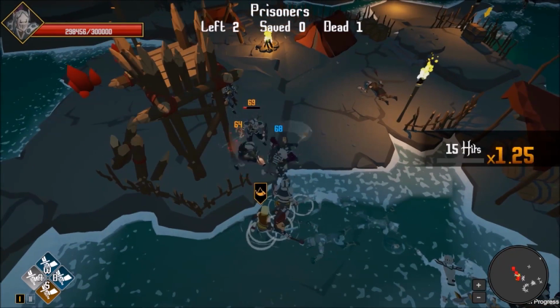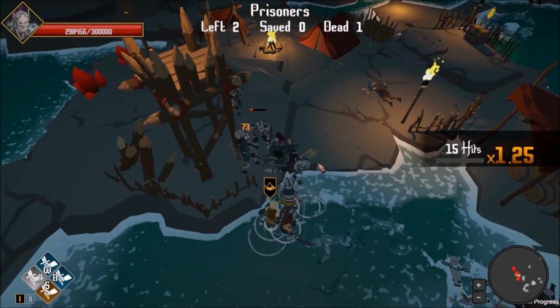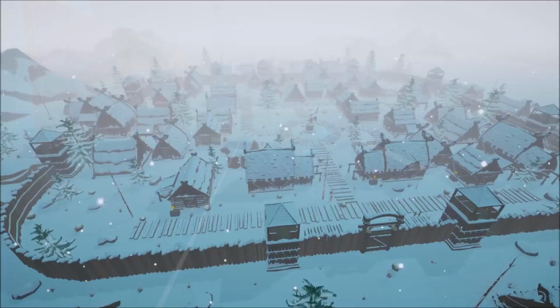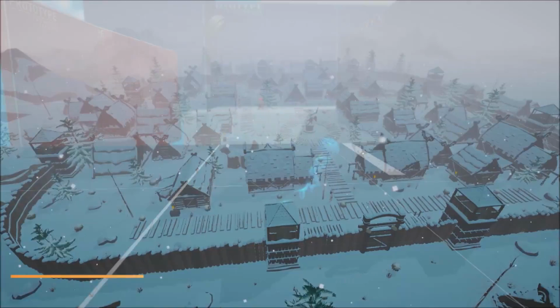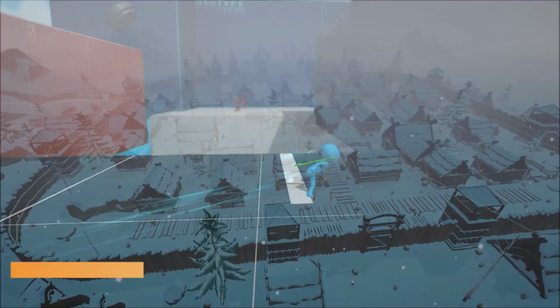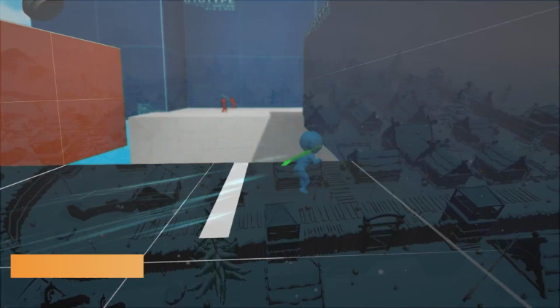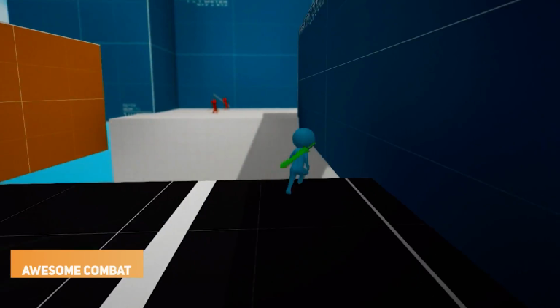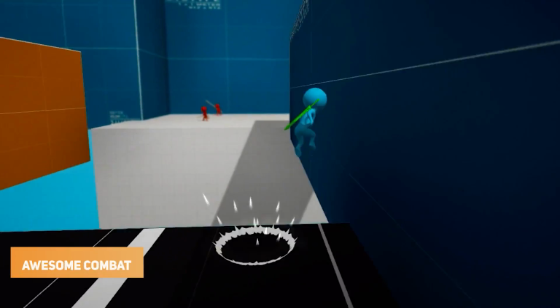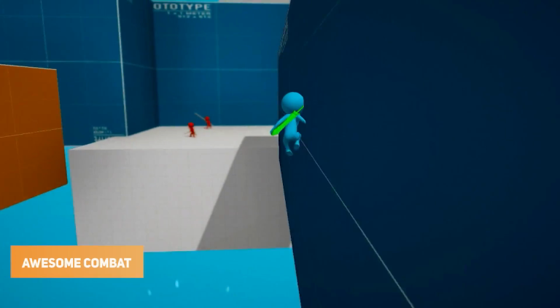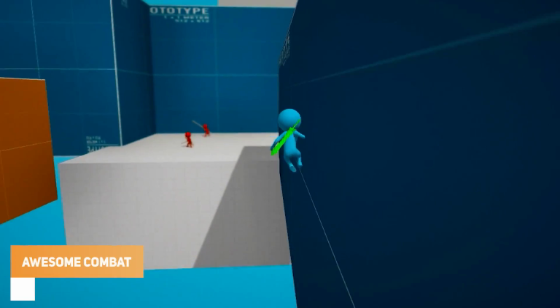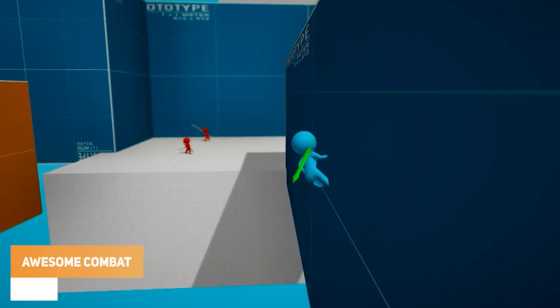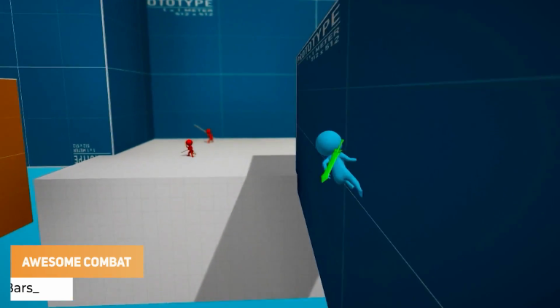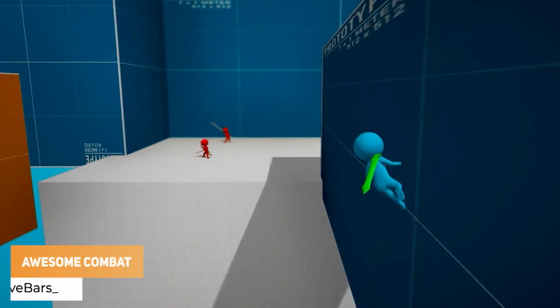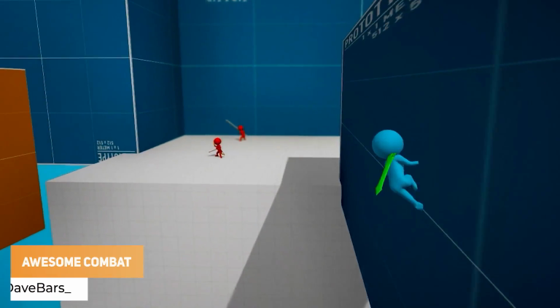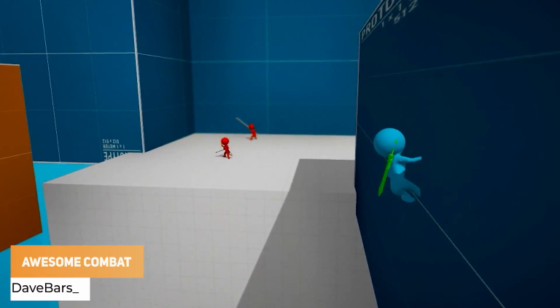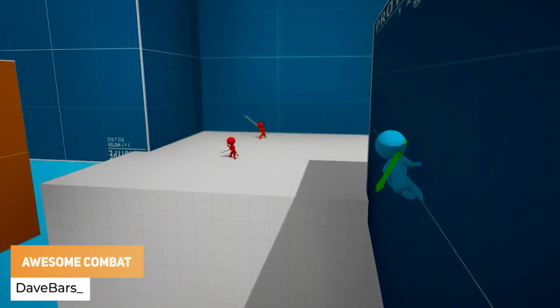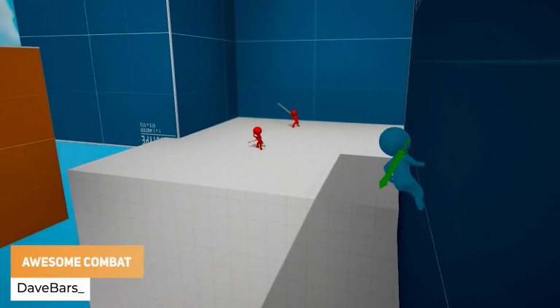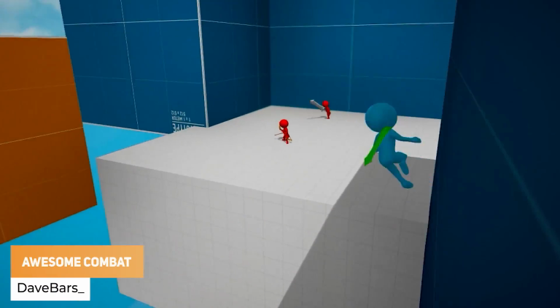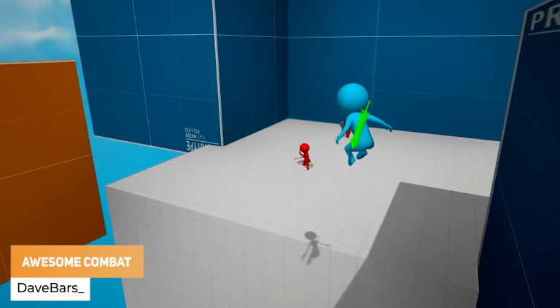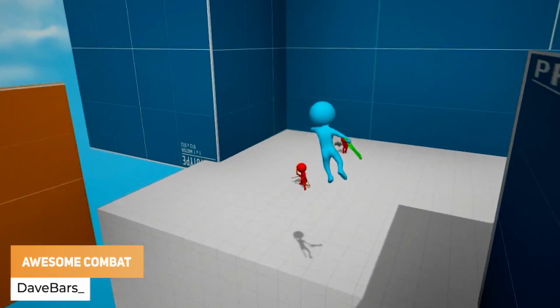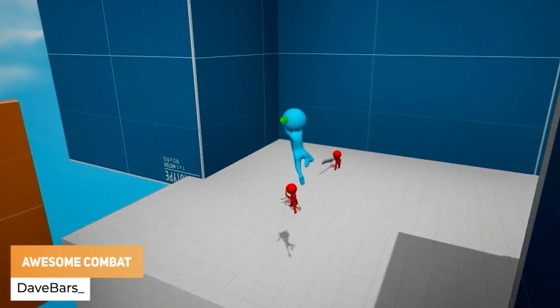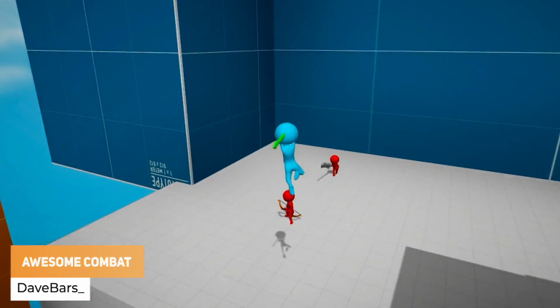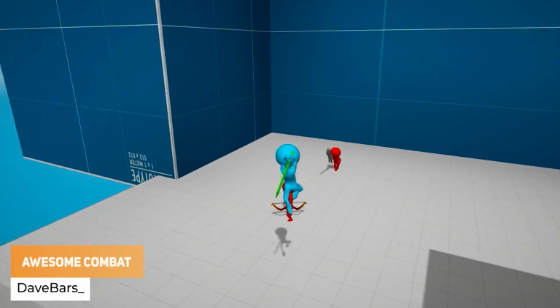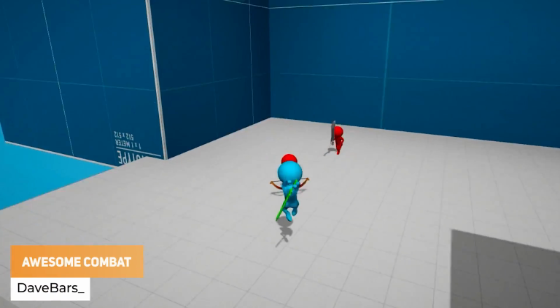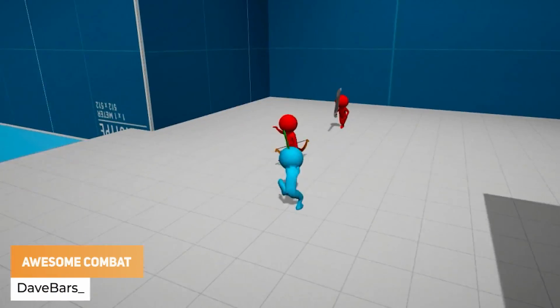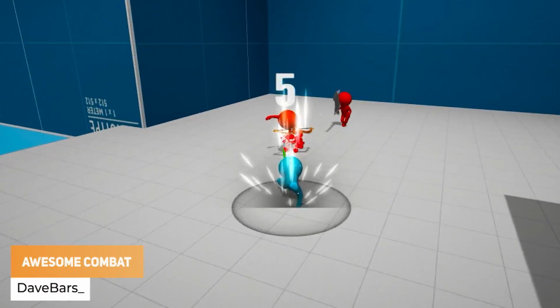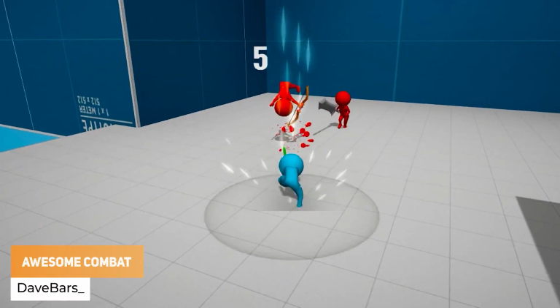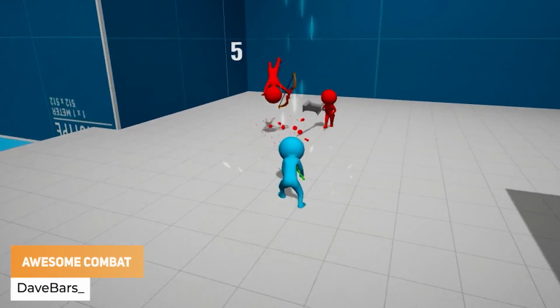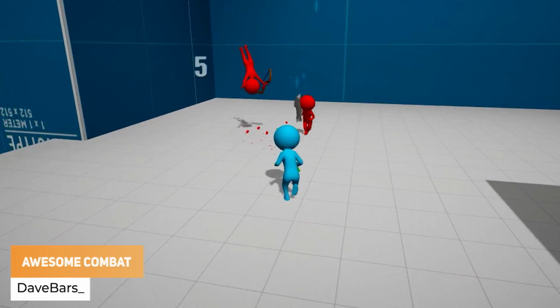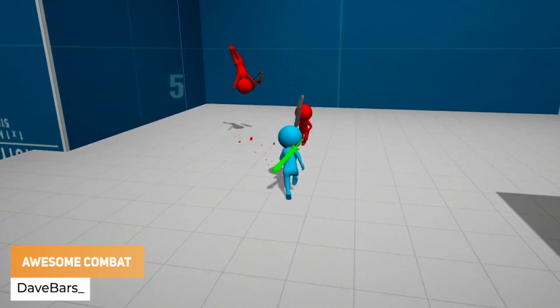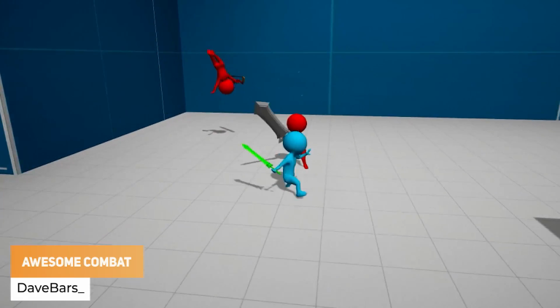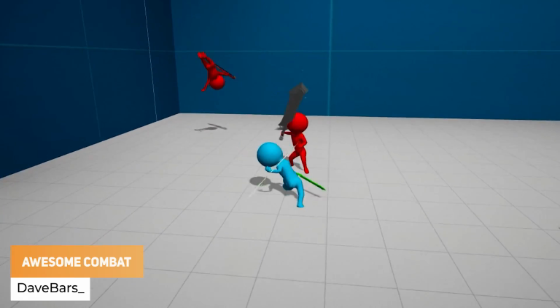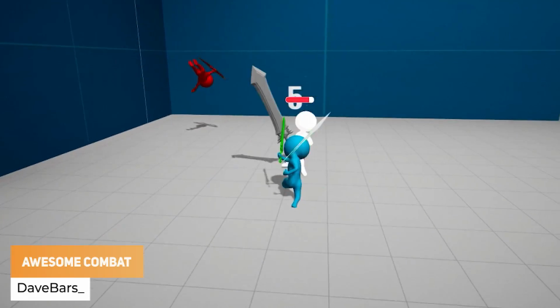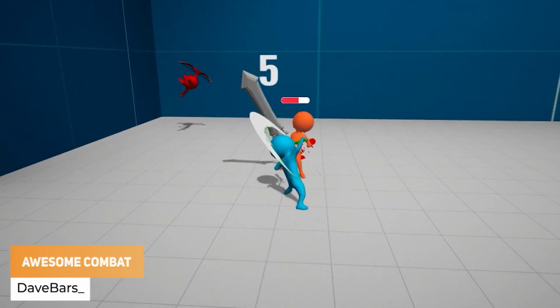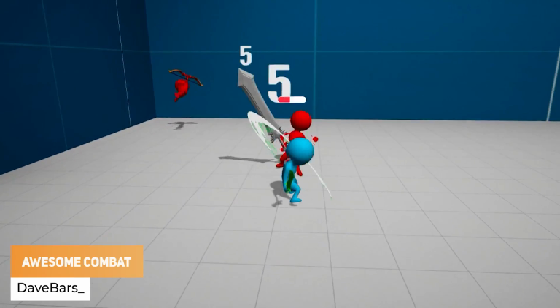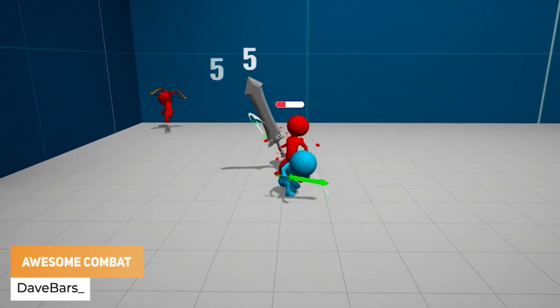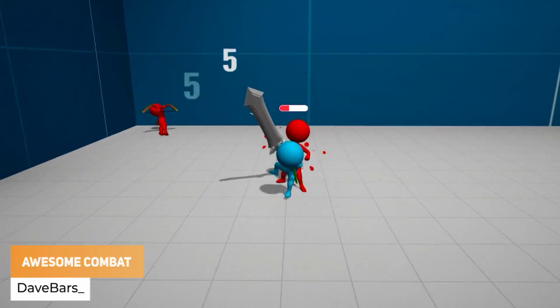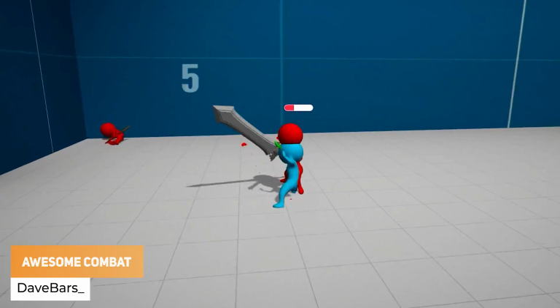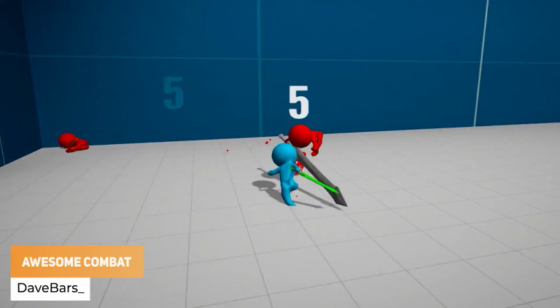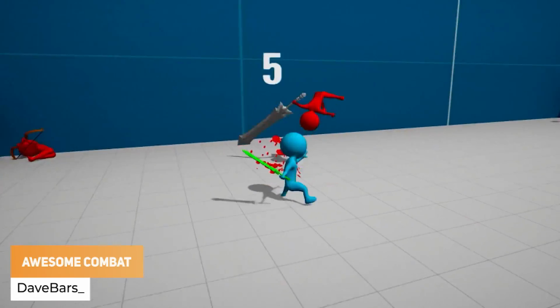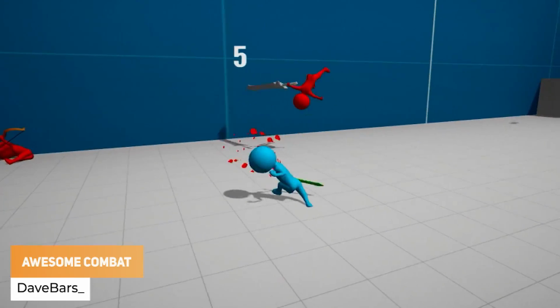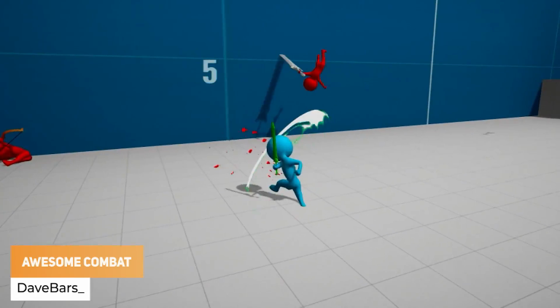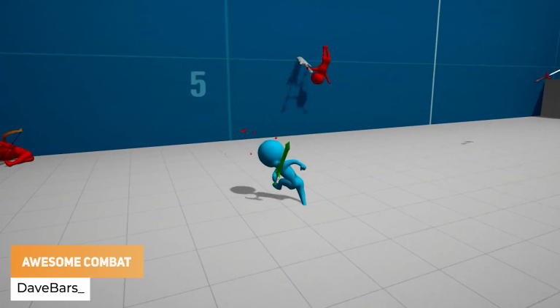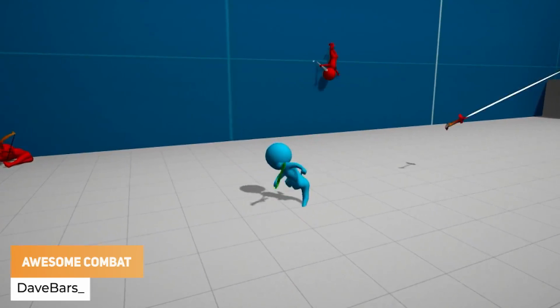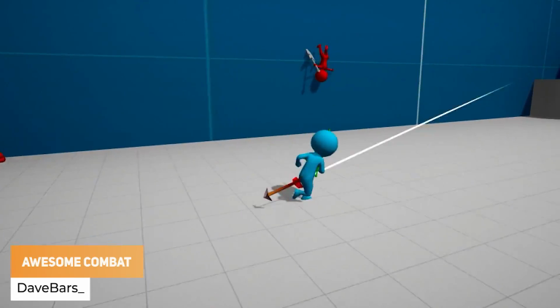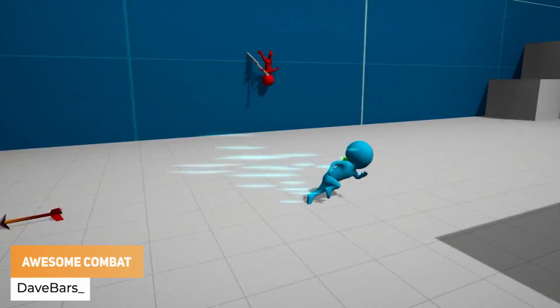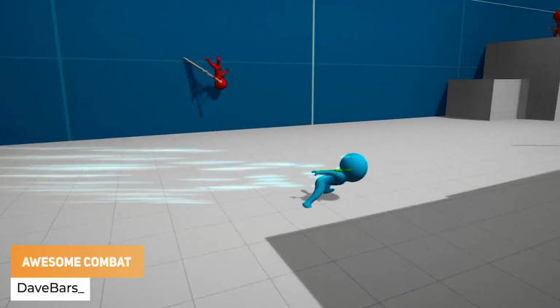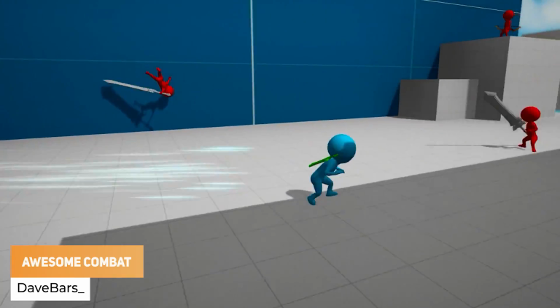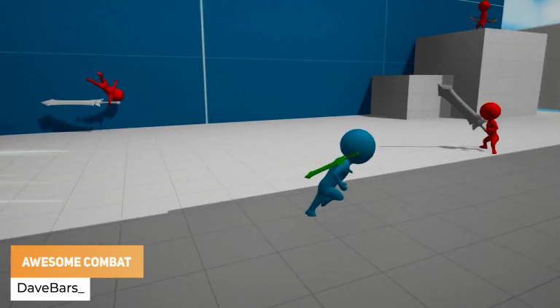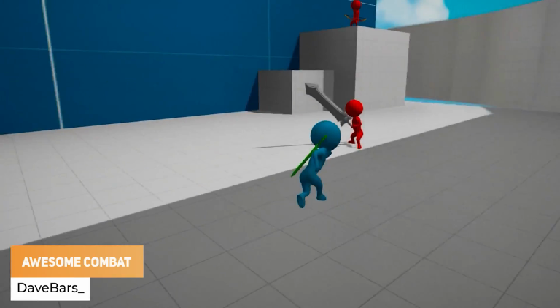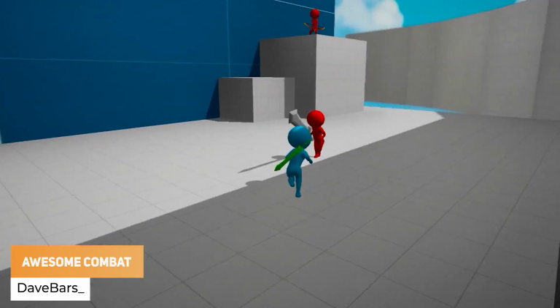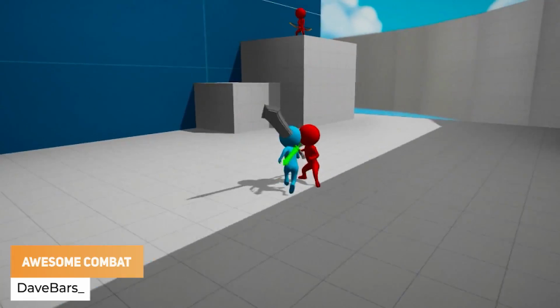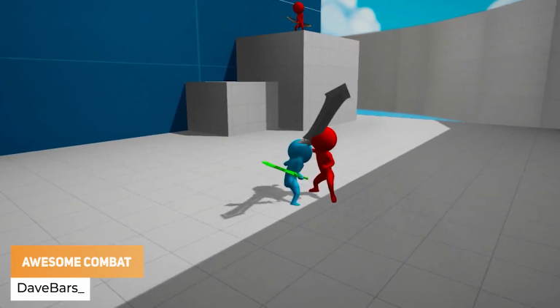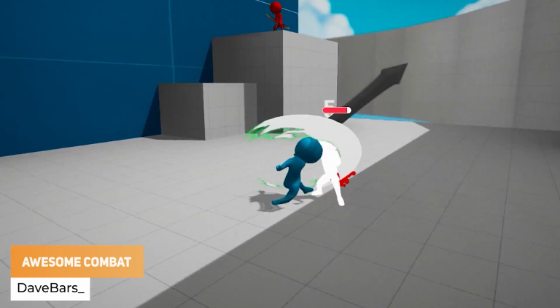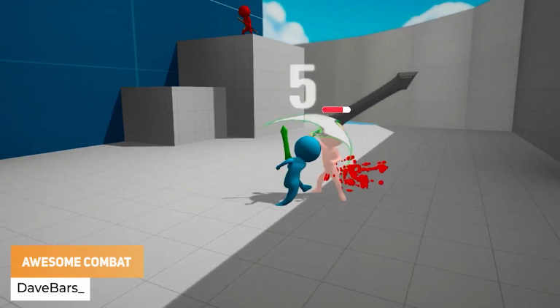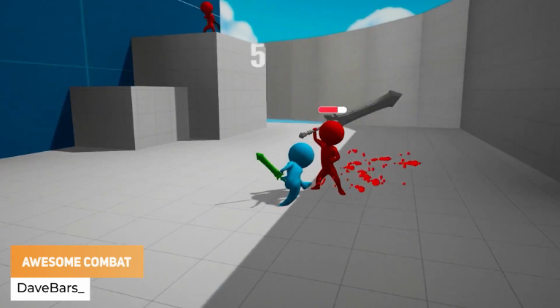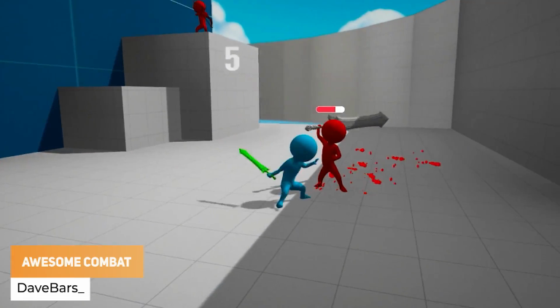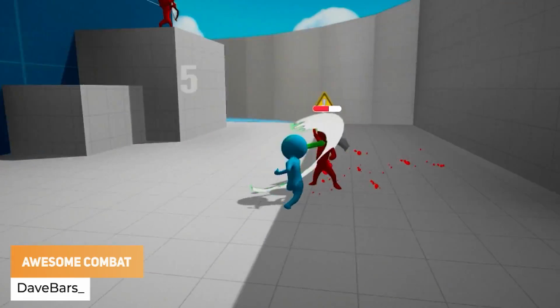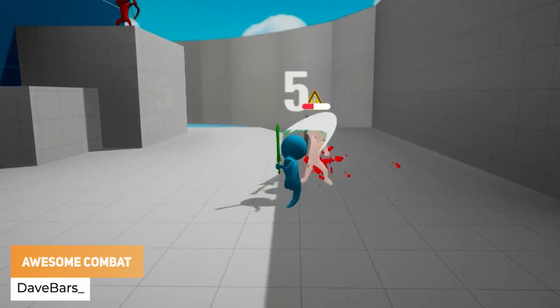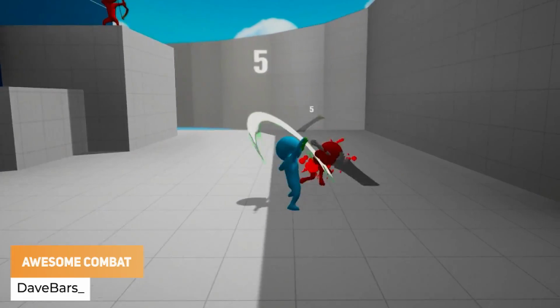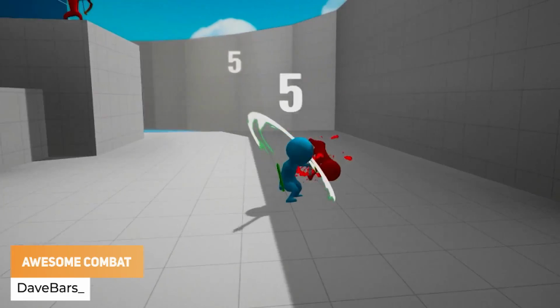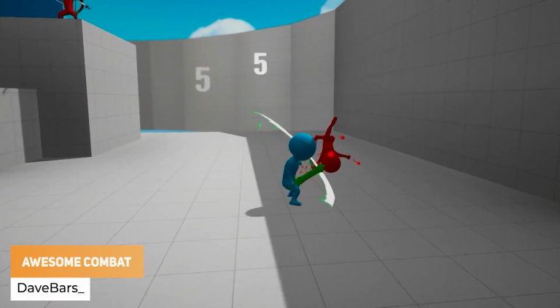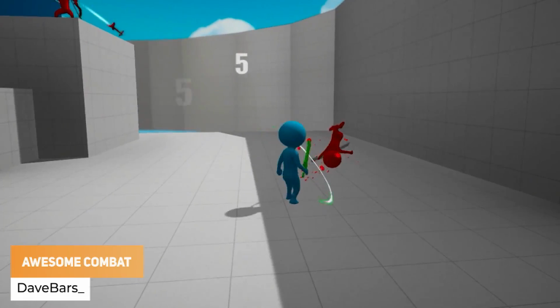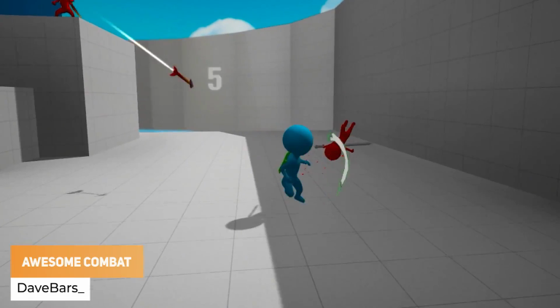Dave Bars has got progress on a combat system, which he might actually scrap, but I think it looks so smooth.